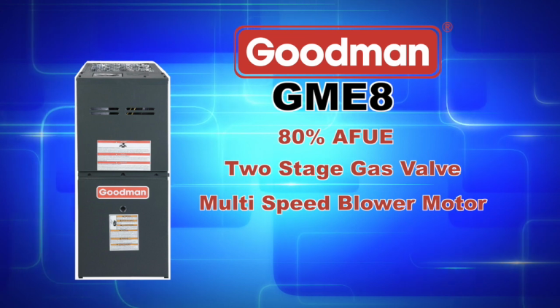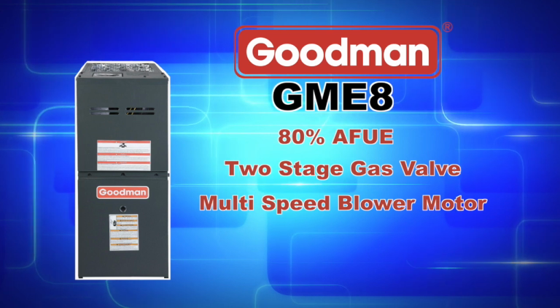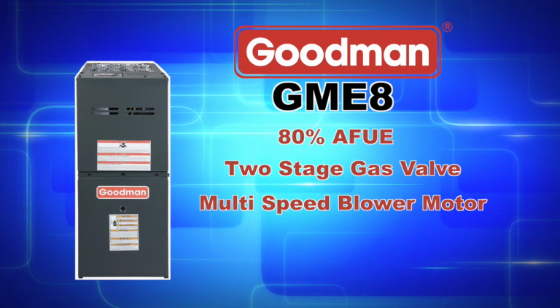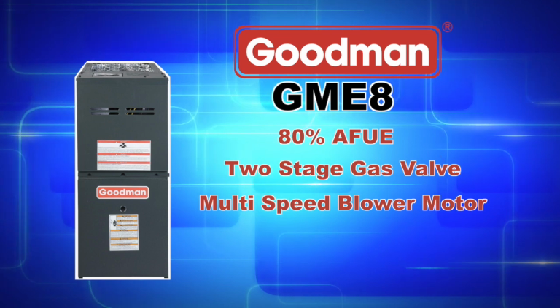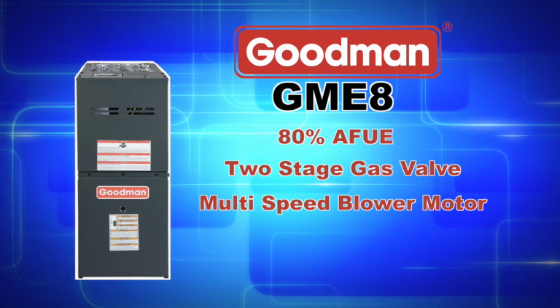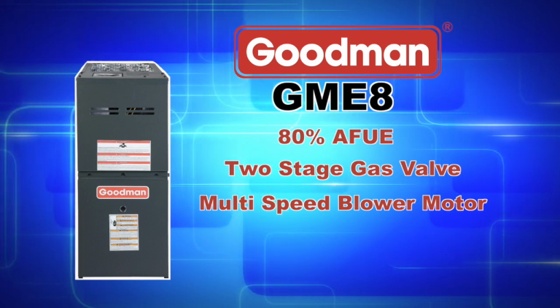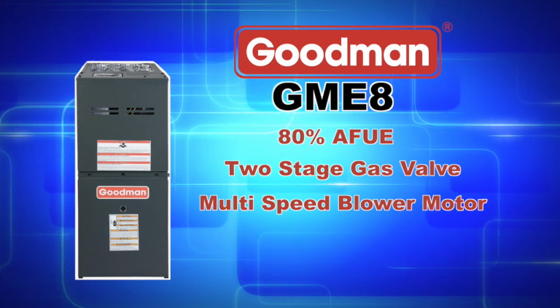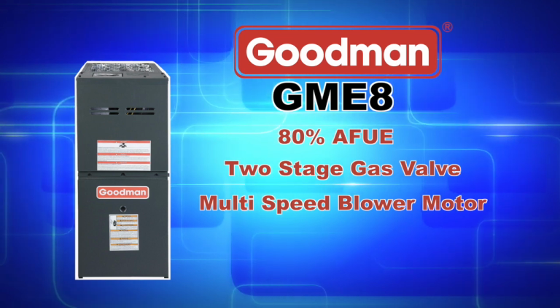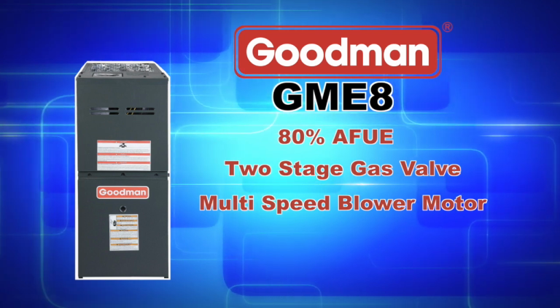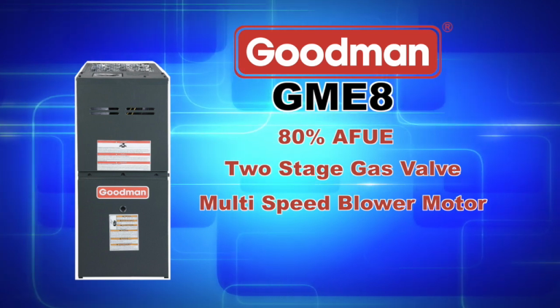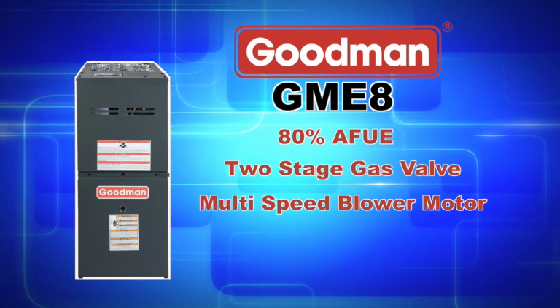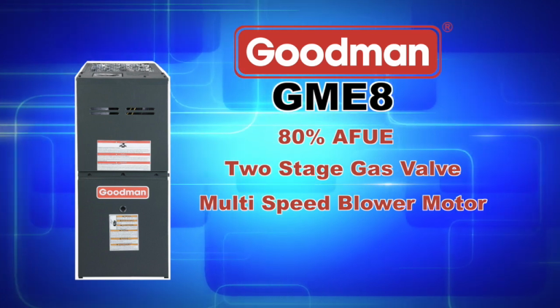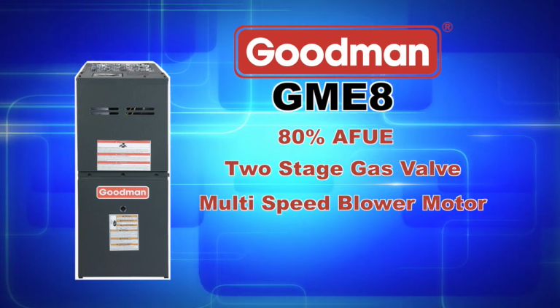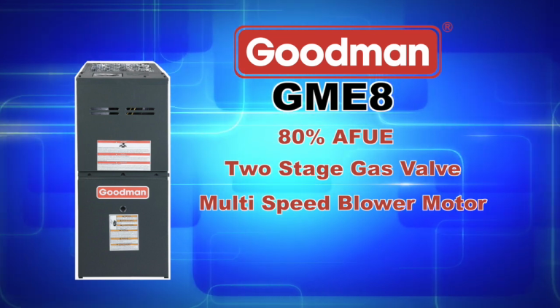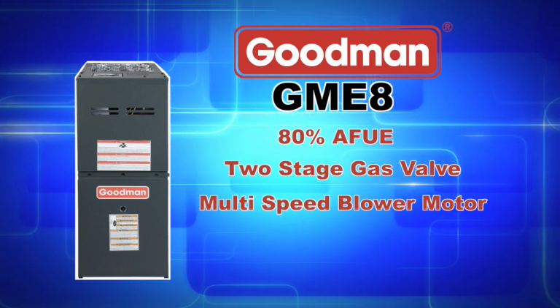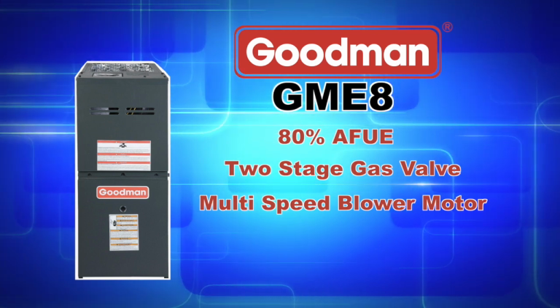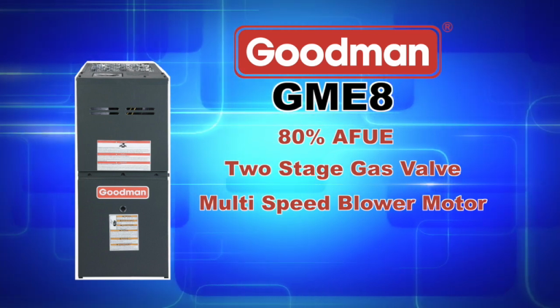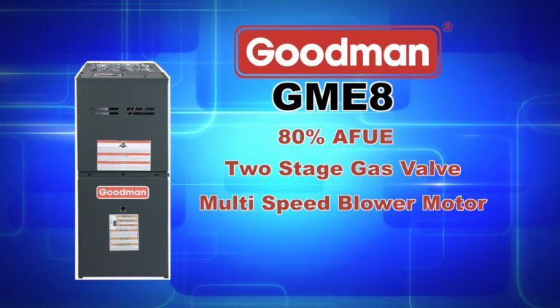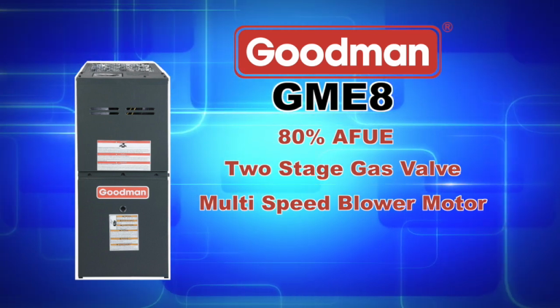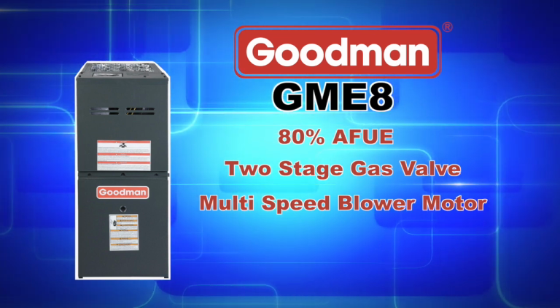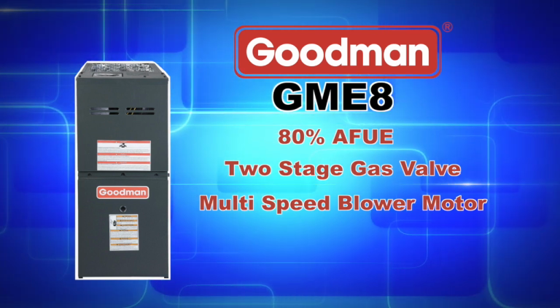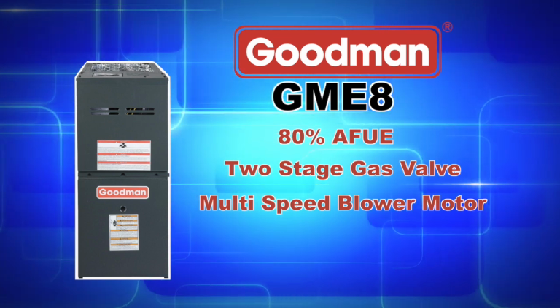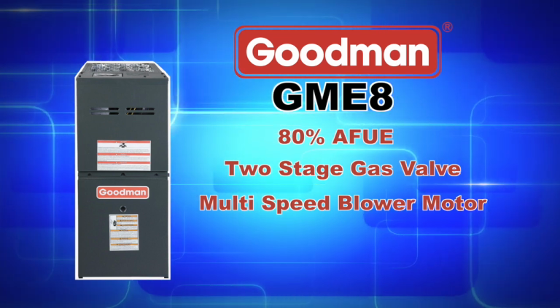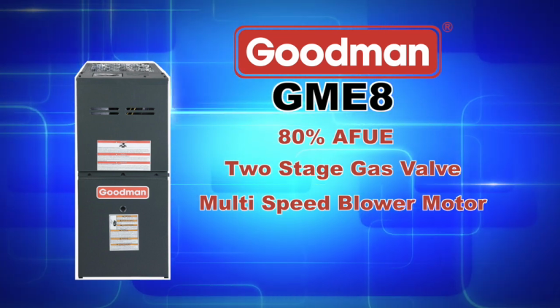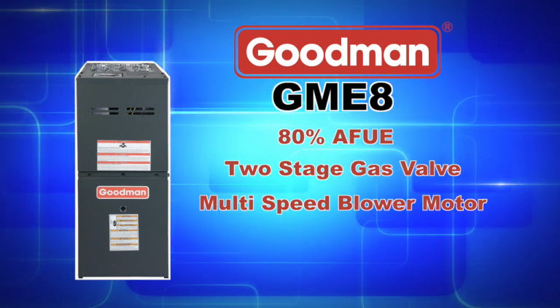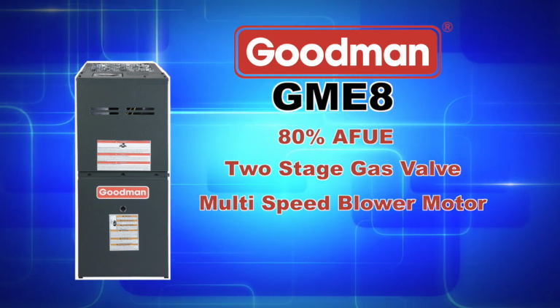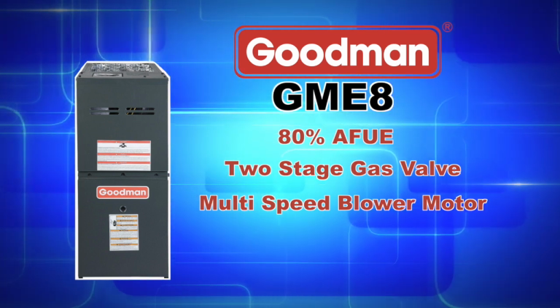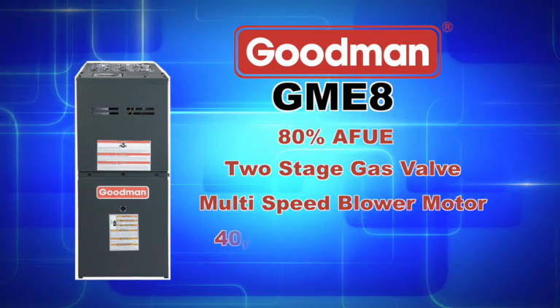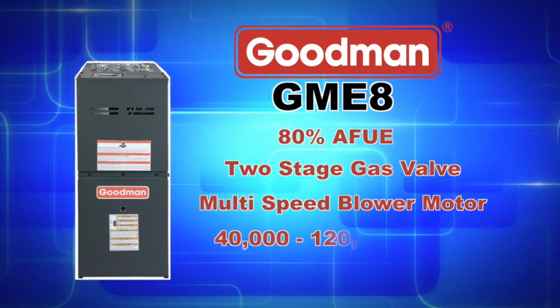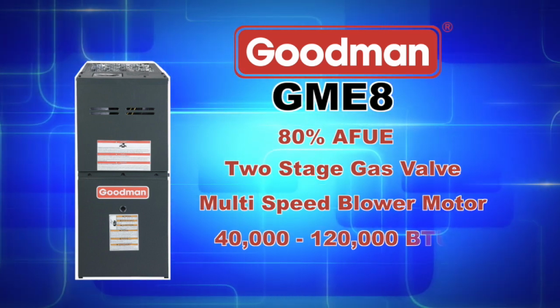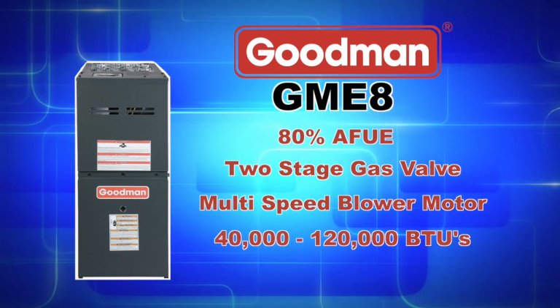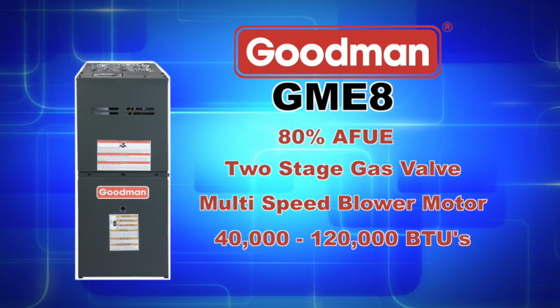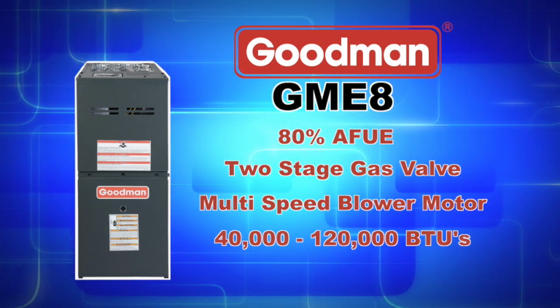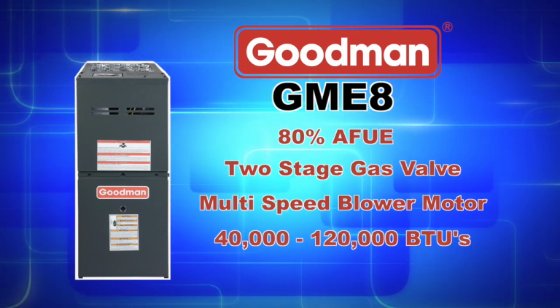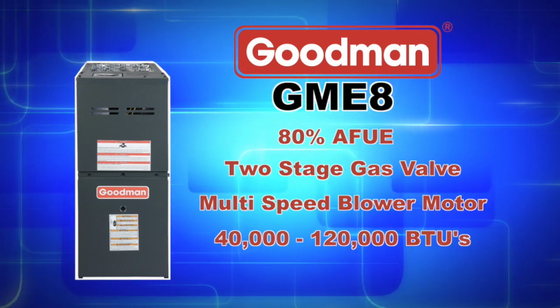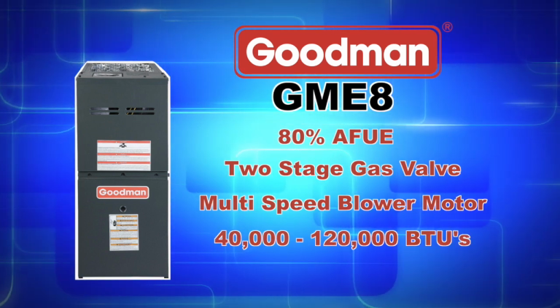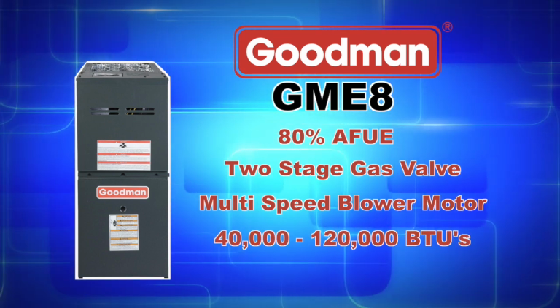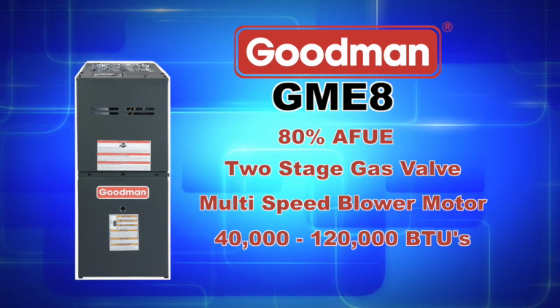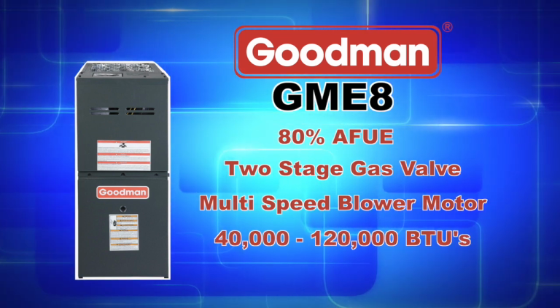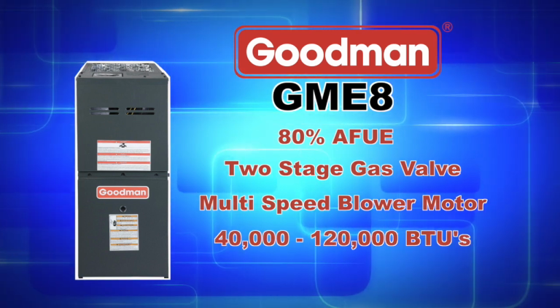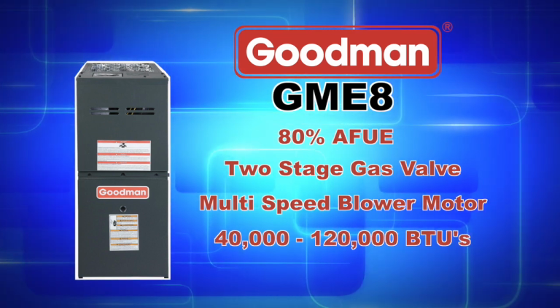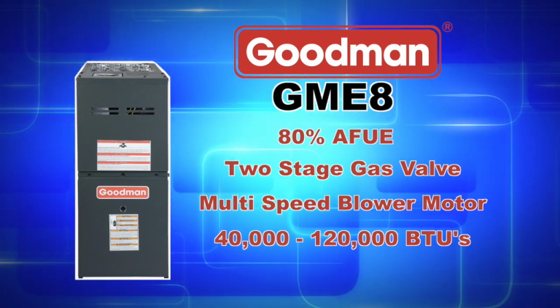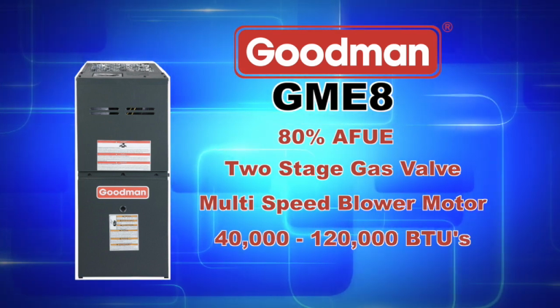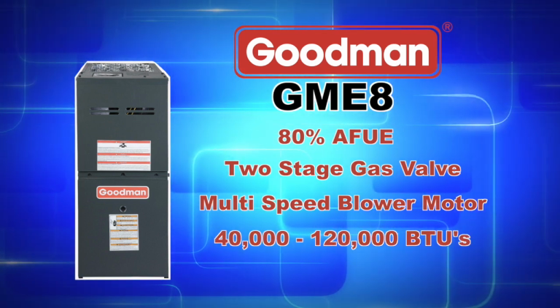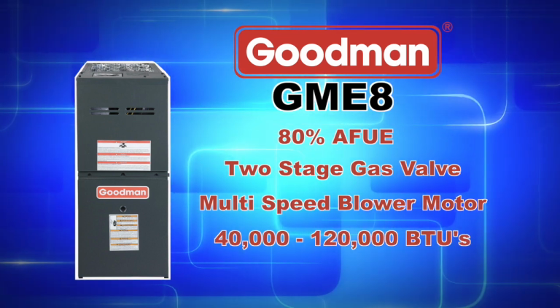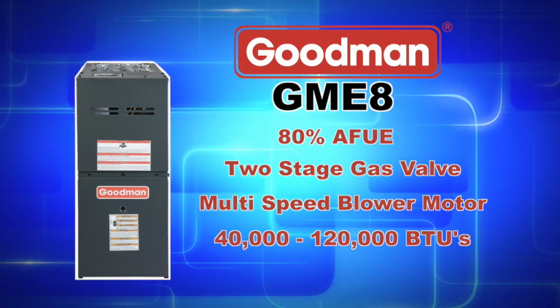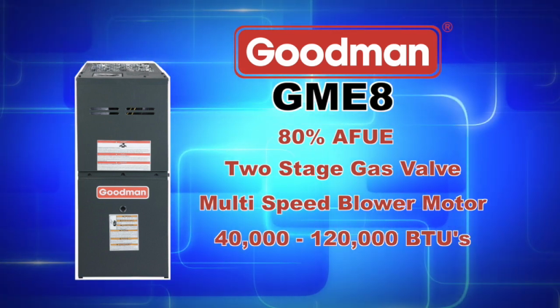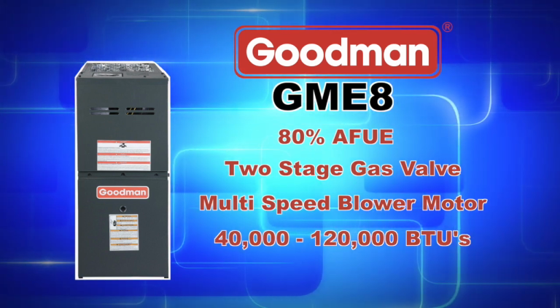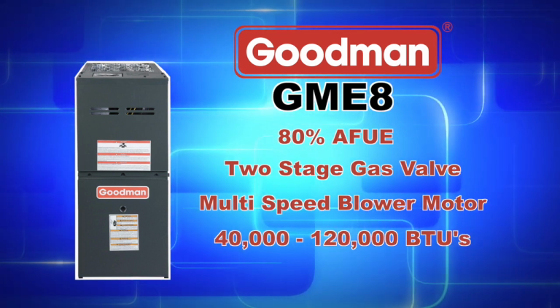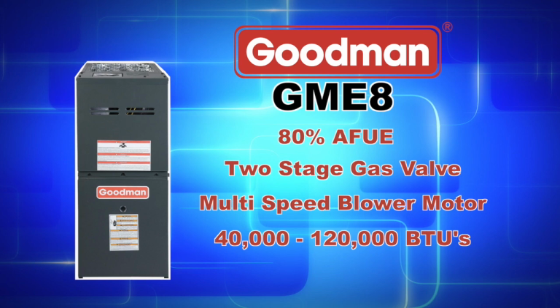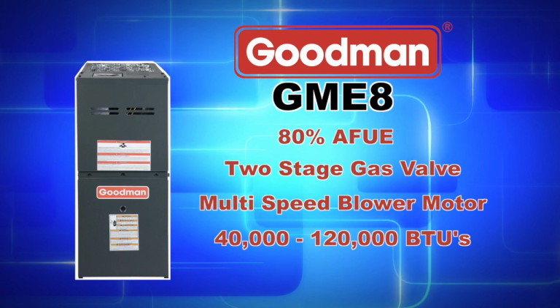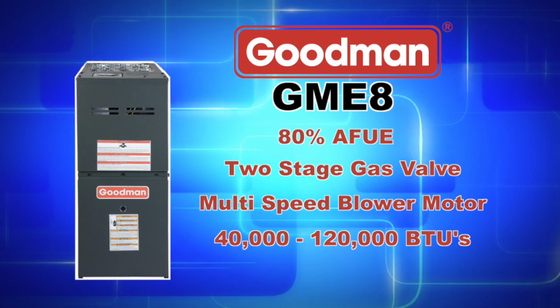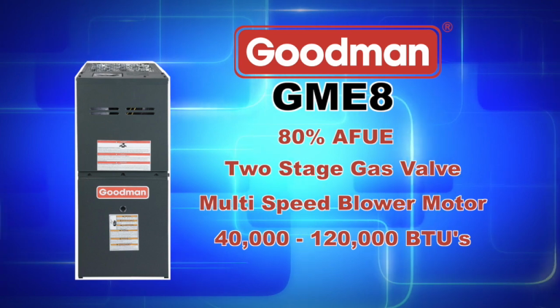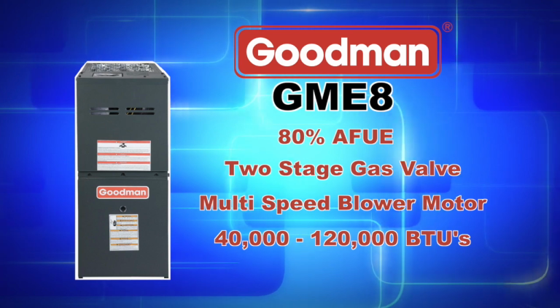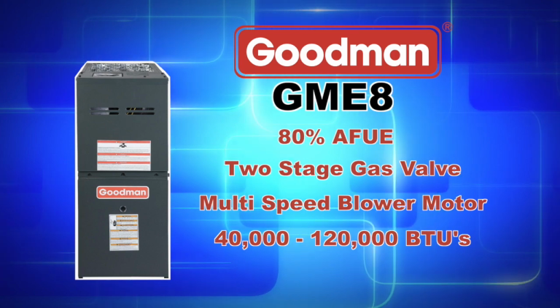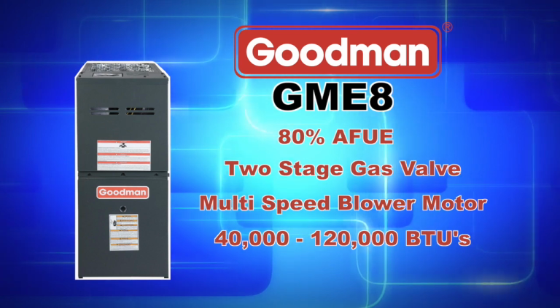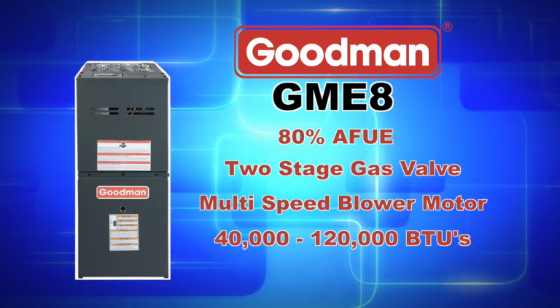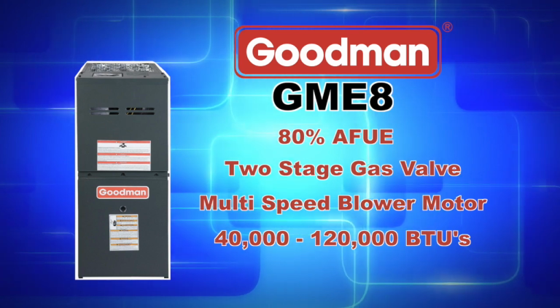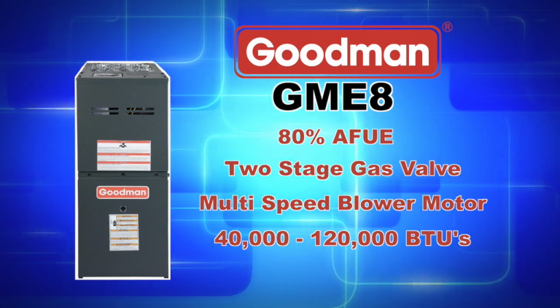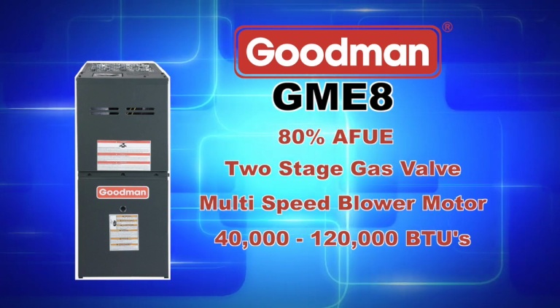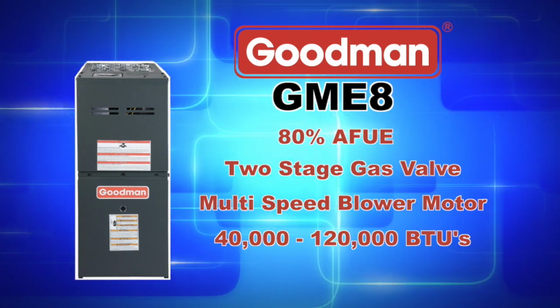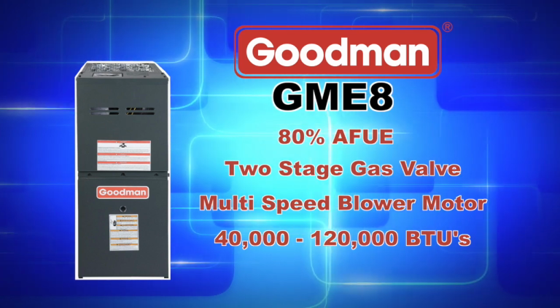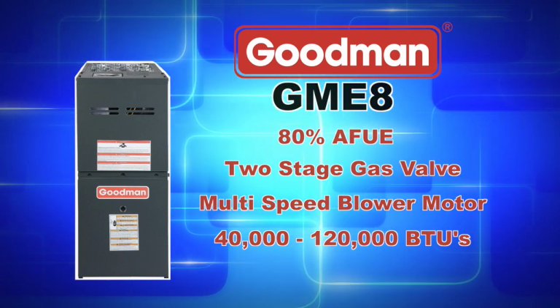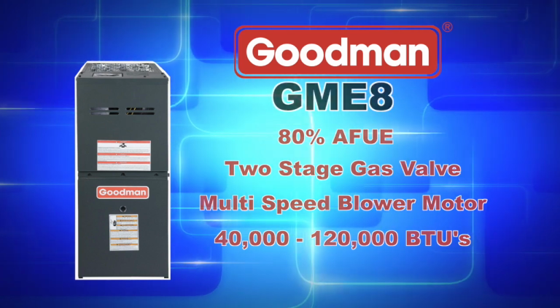Depending on the model that you purchase, you can achieve between 40,000 to 120,000 heating BTUs.